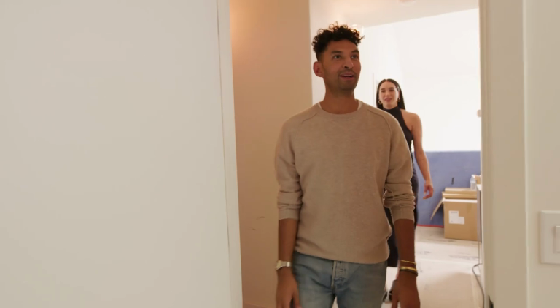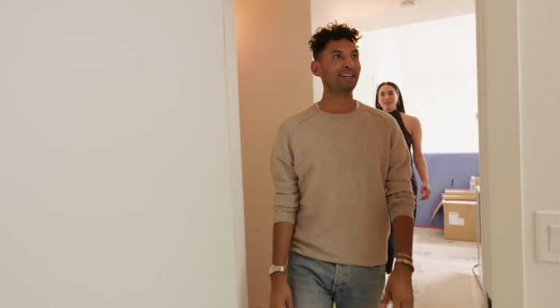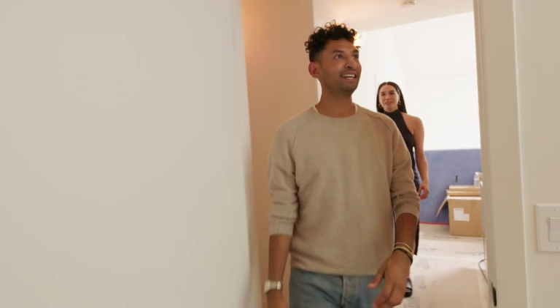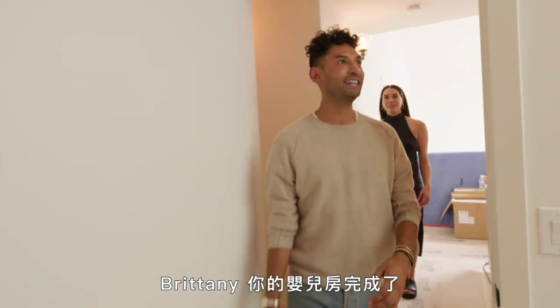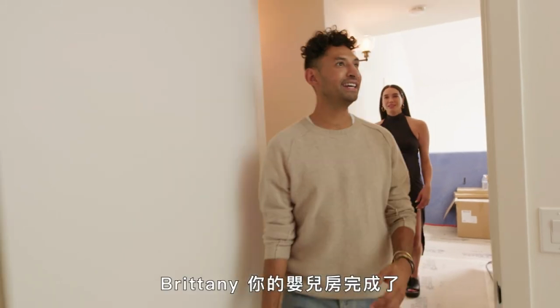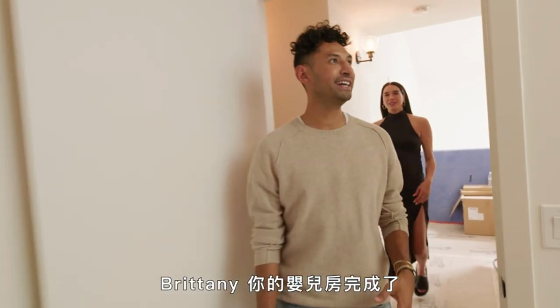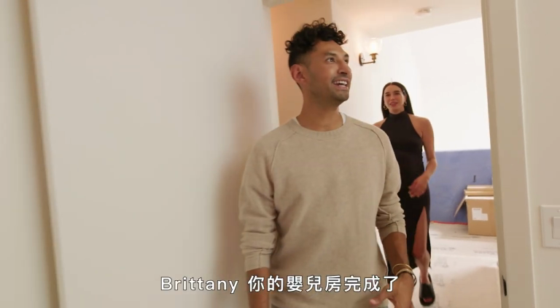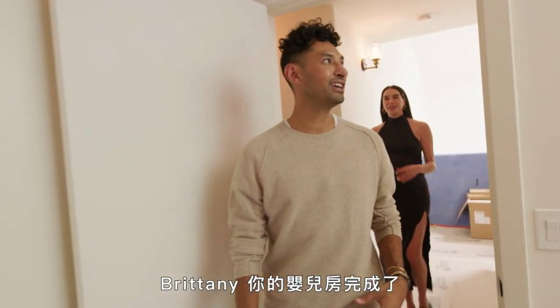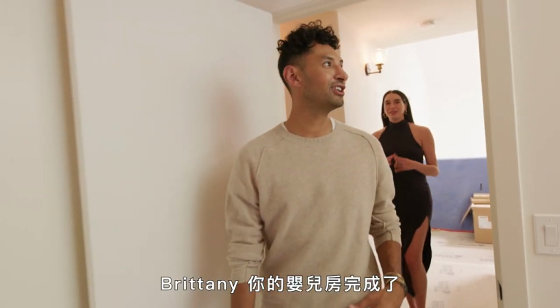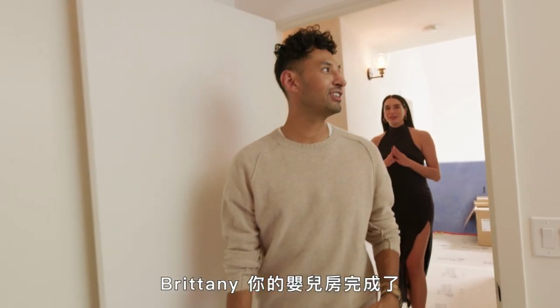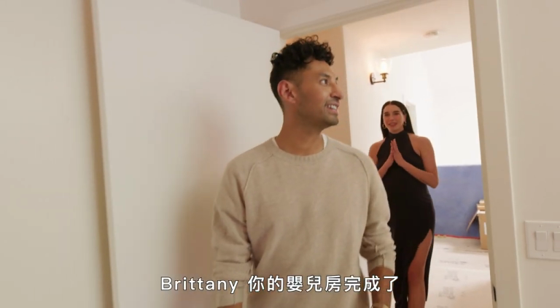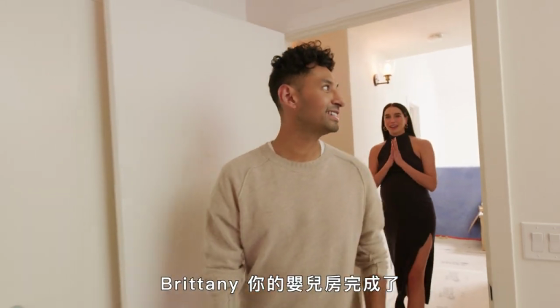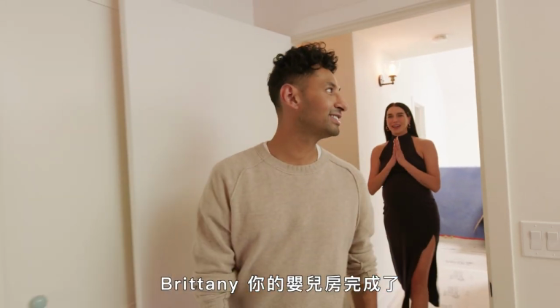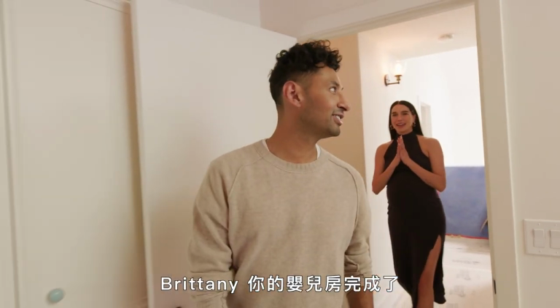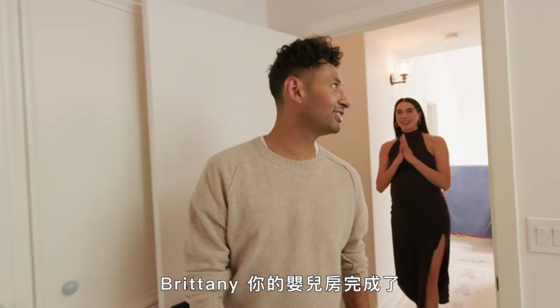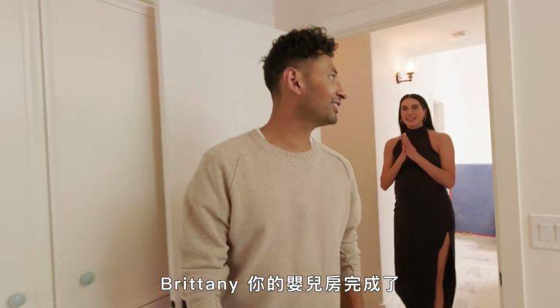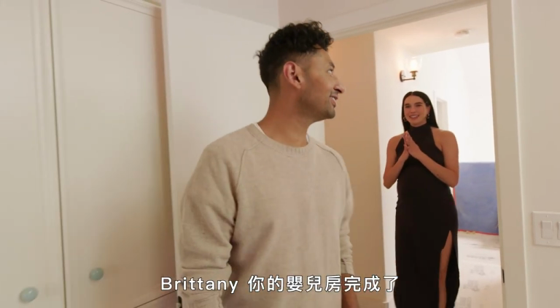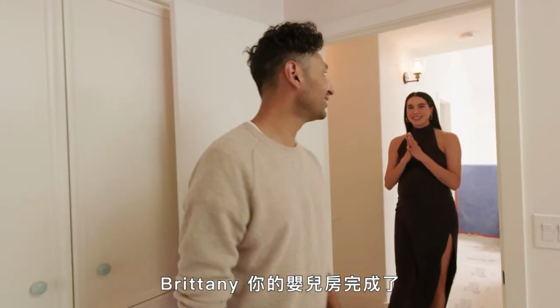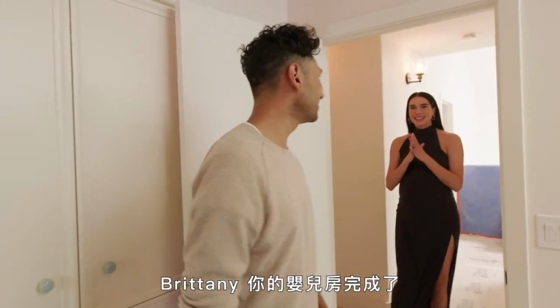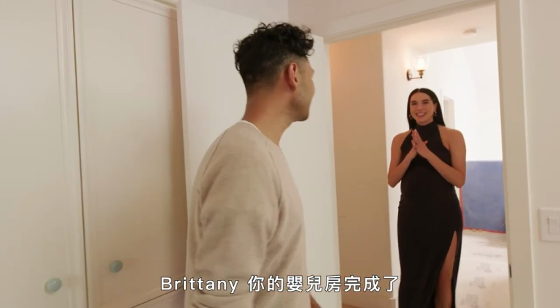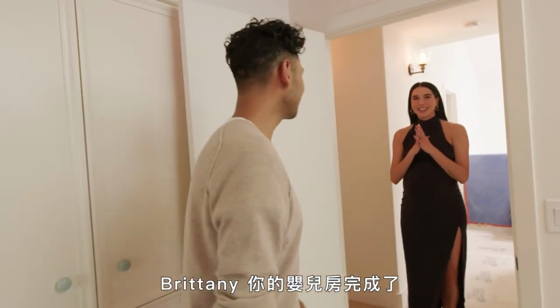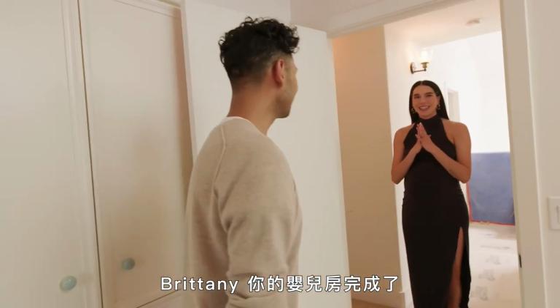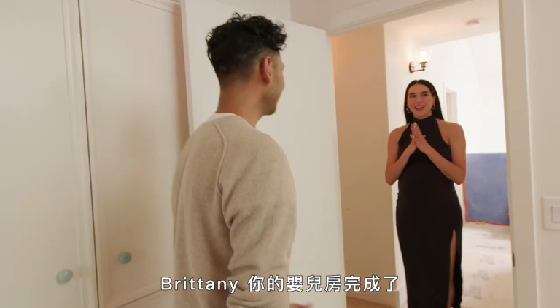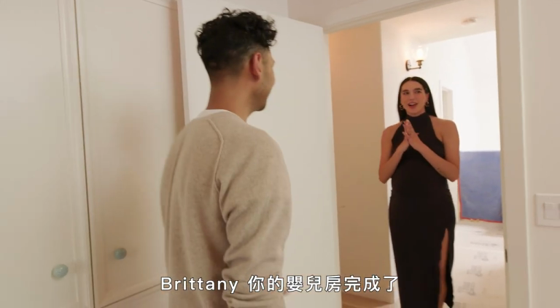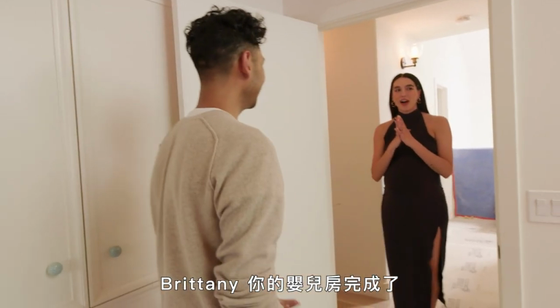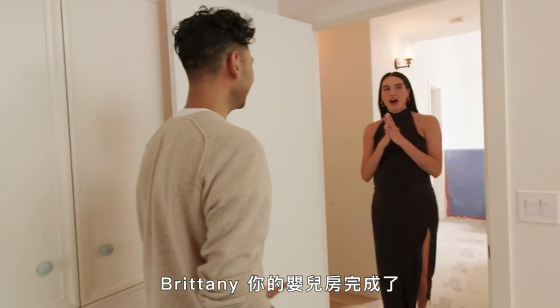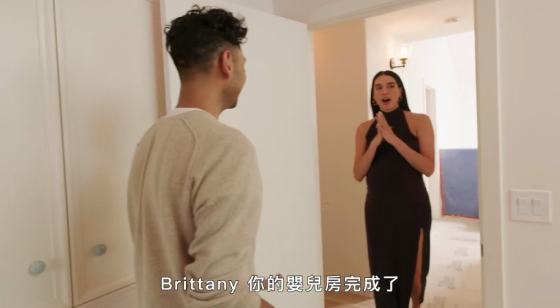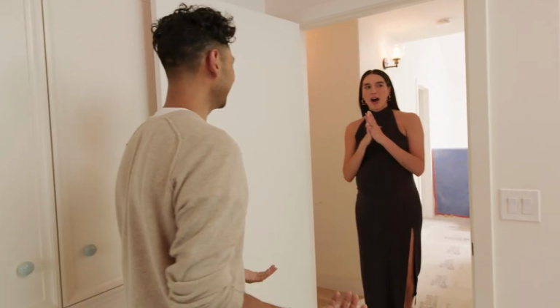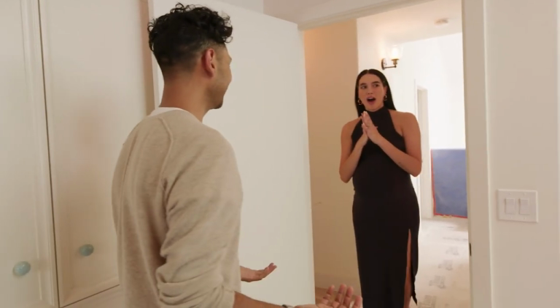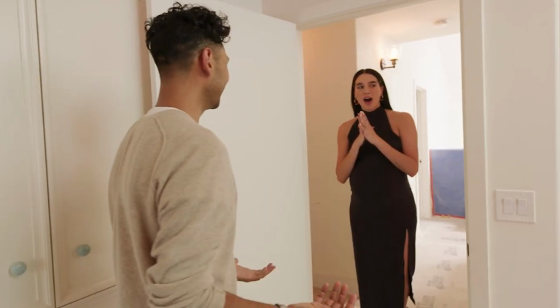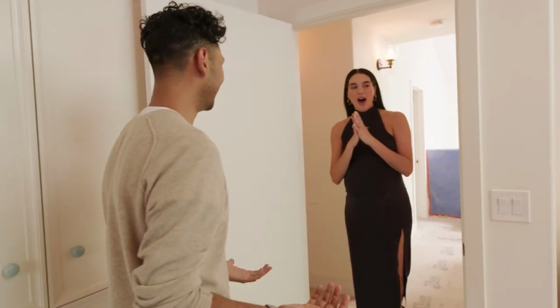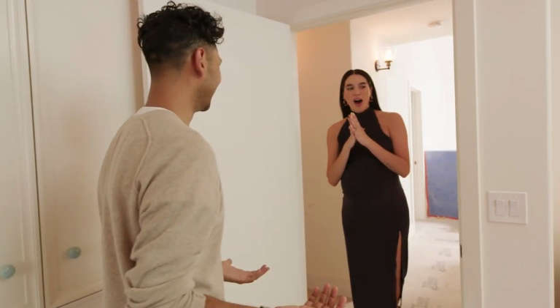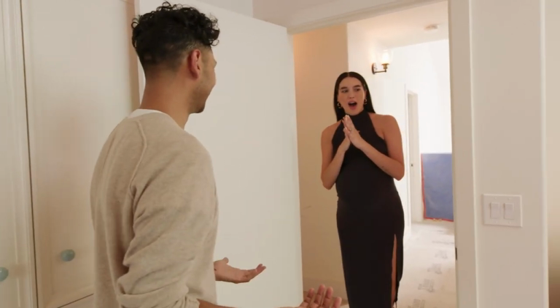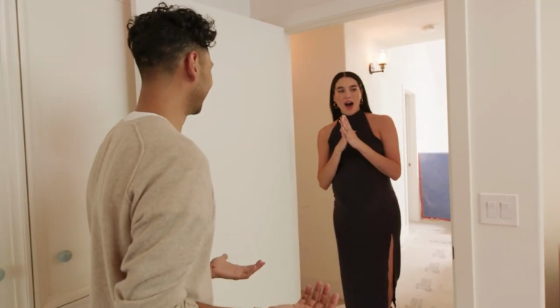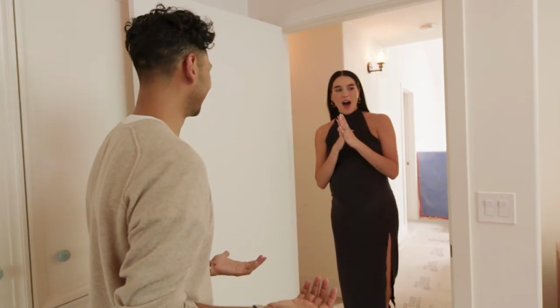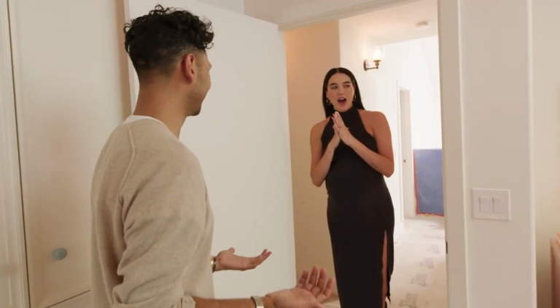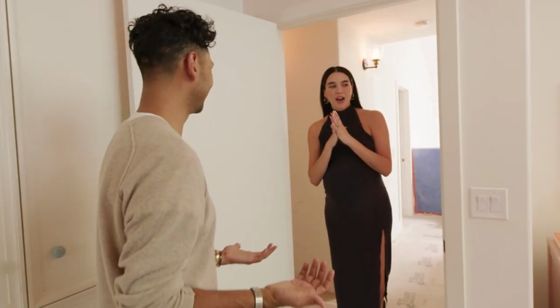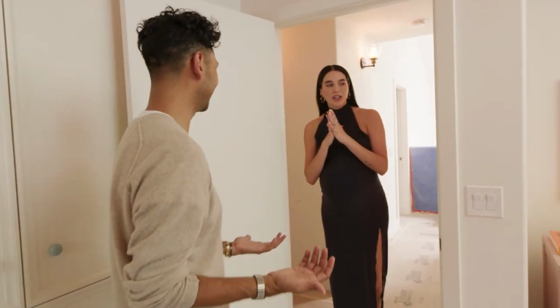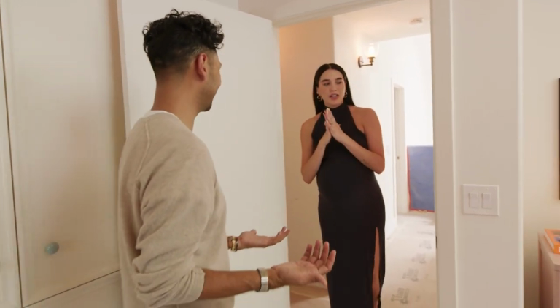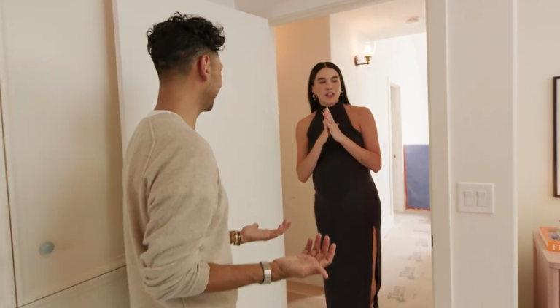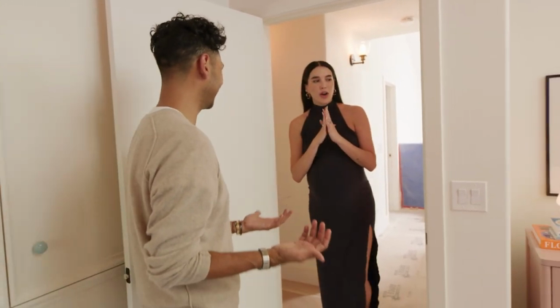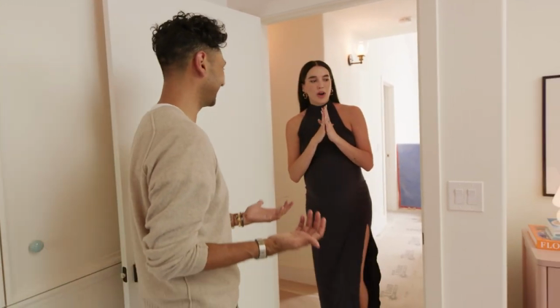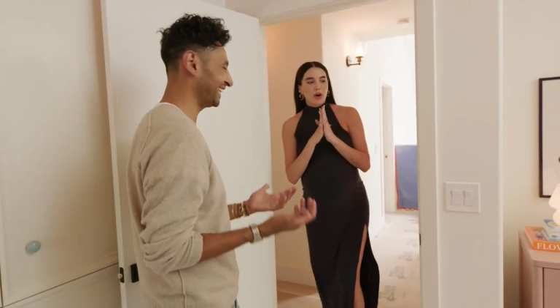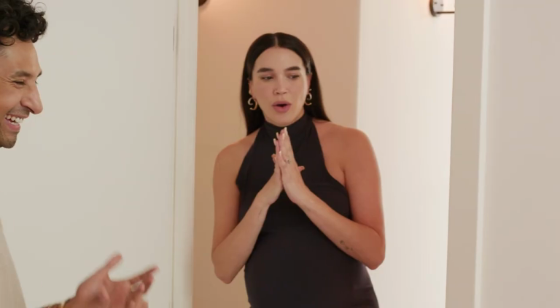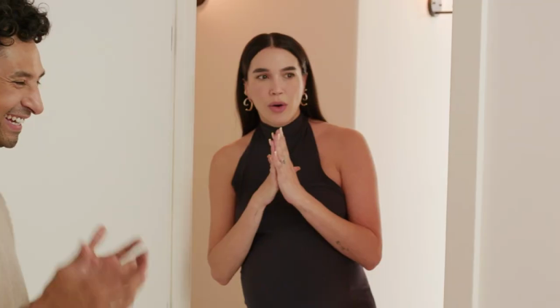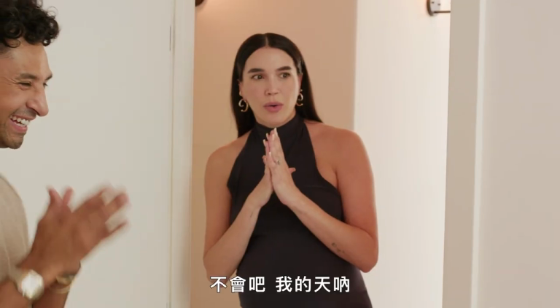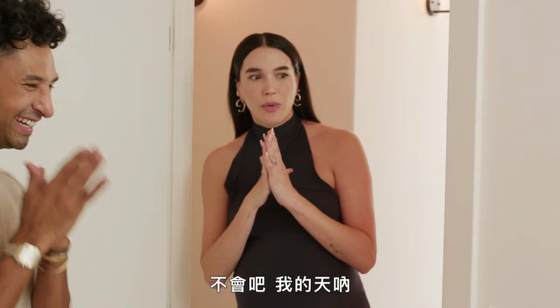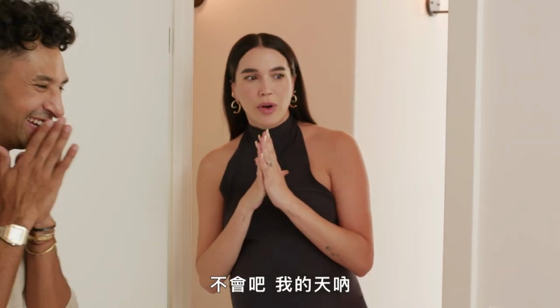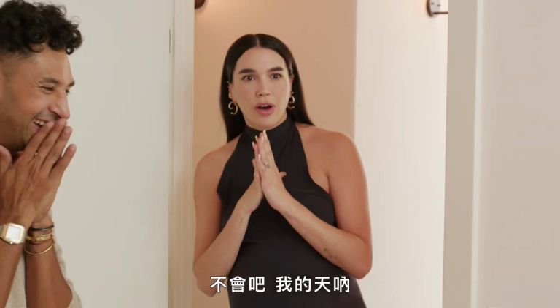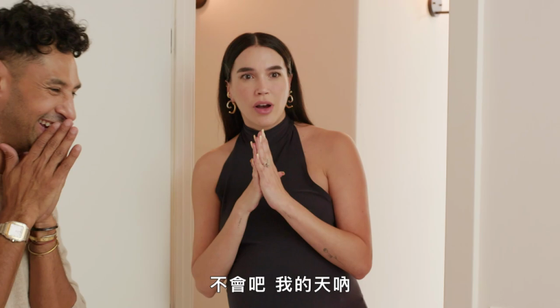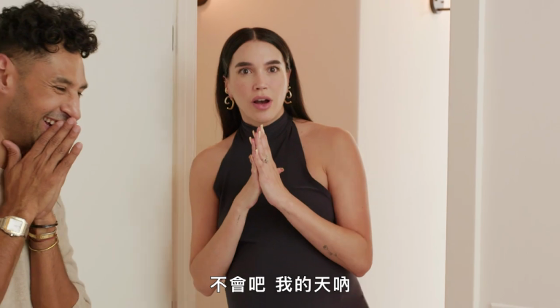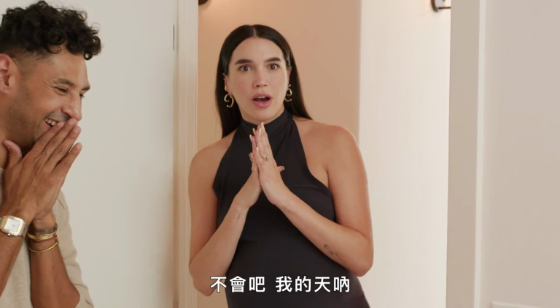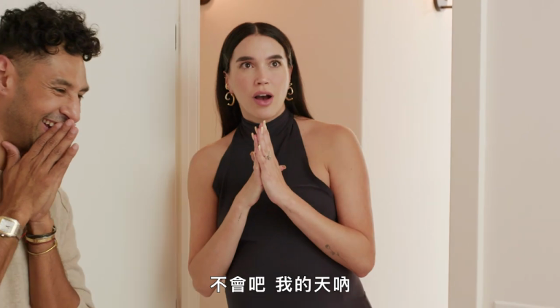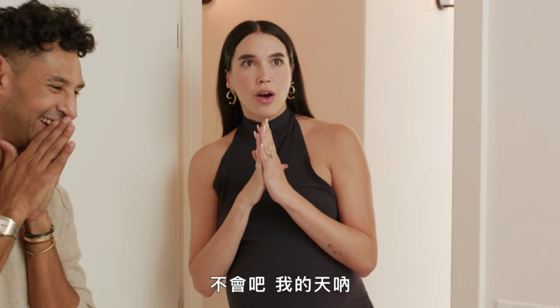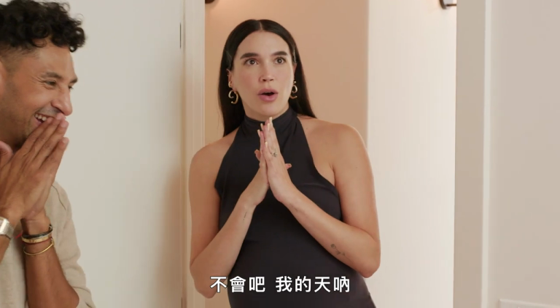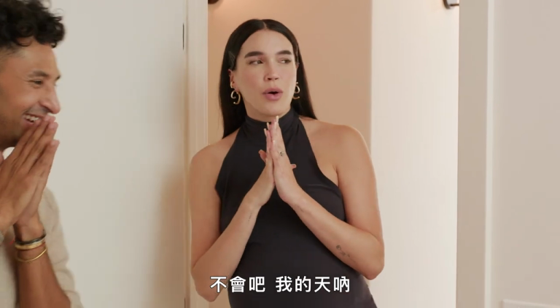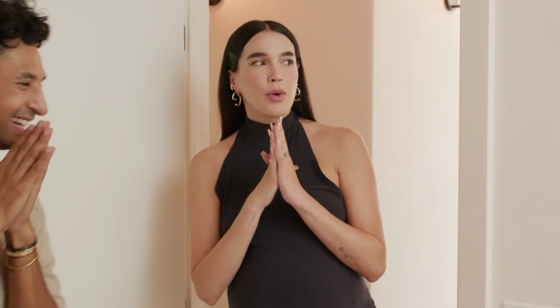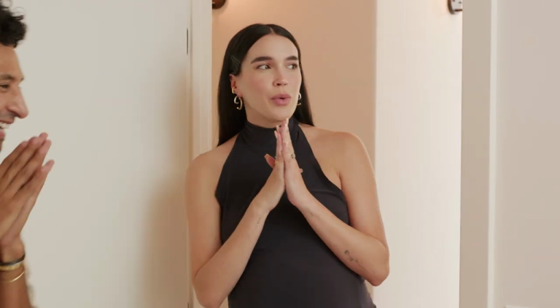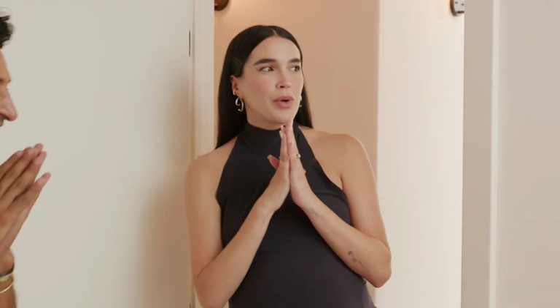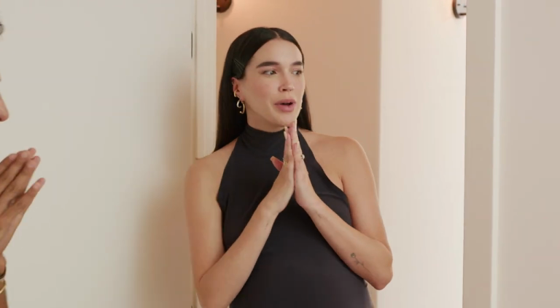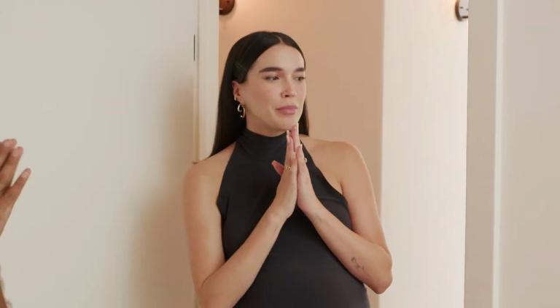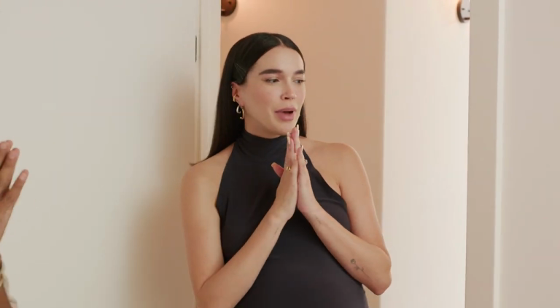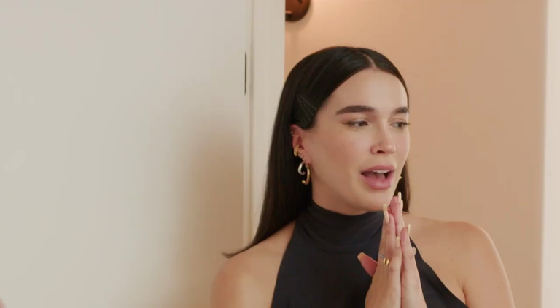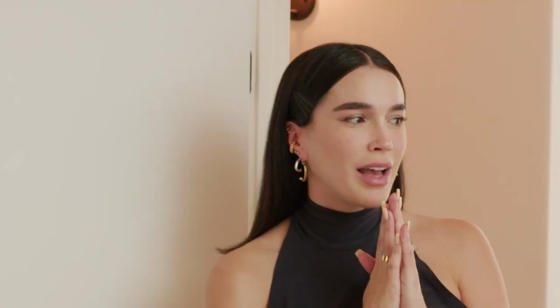Brittany, here is your nursery. No. Oh my.